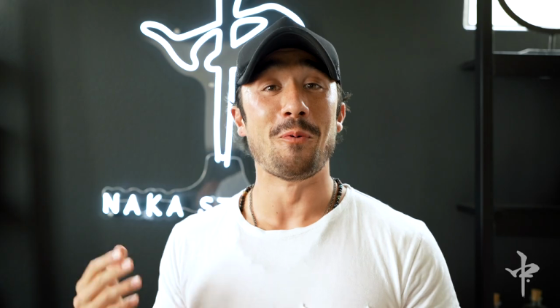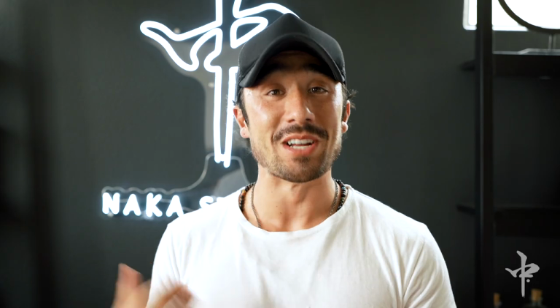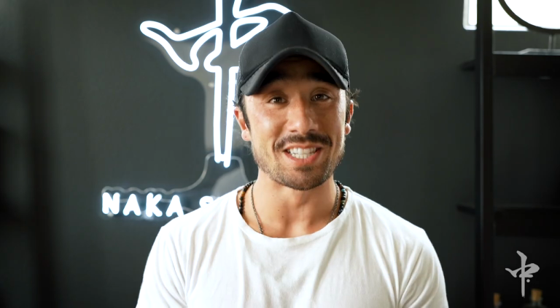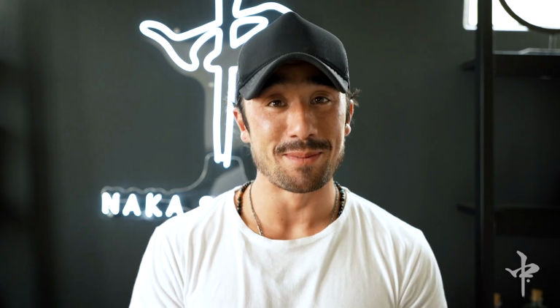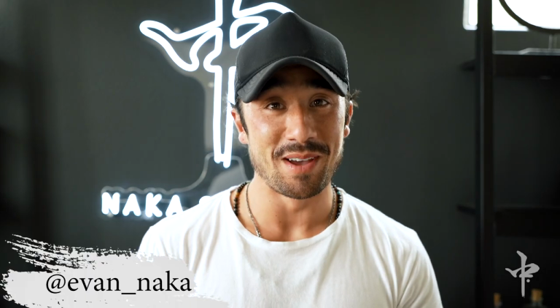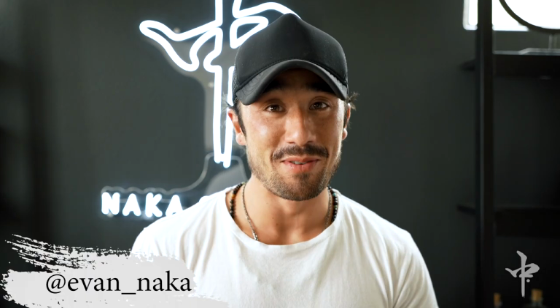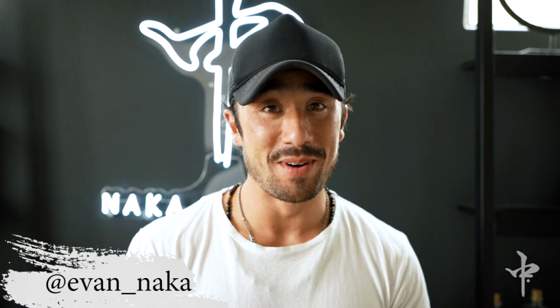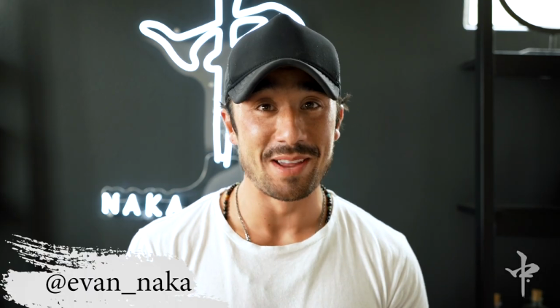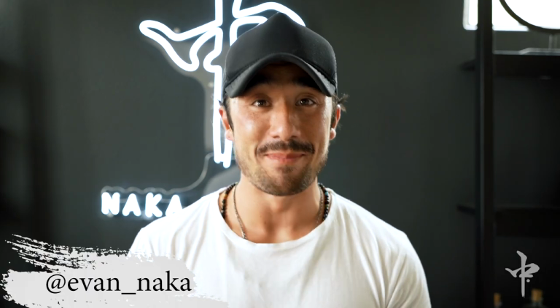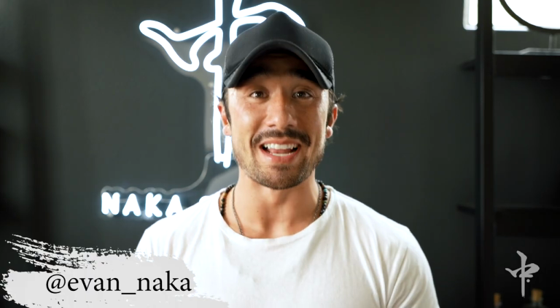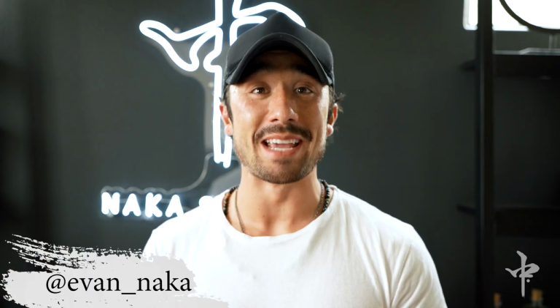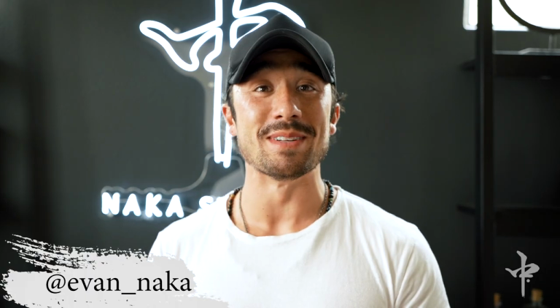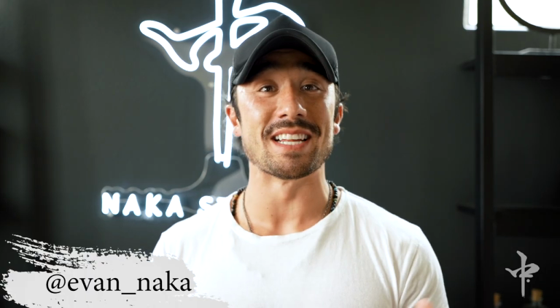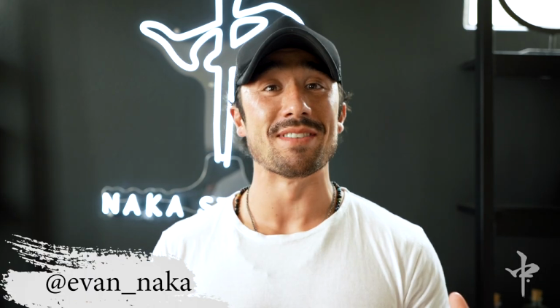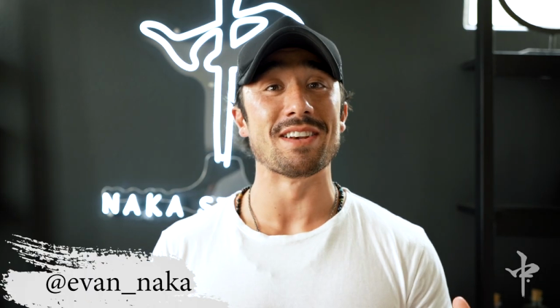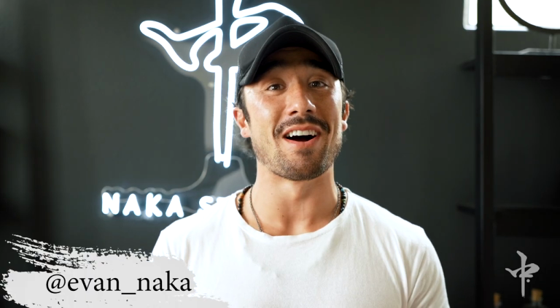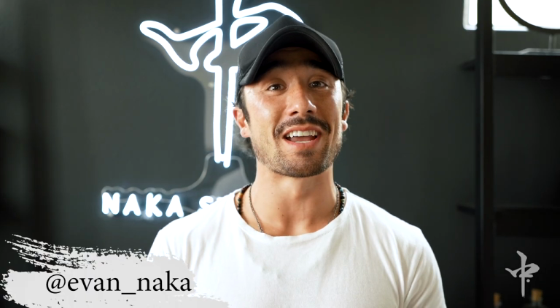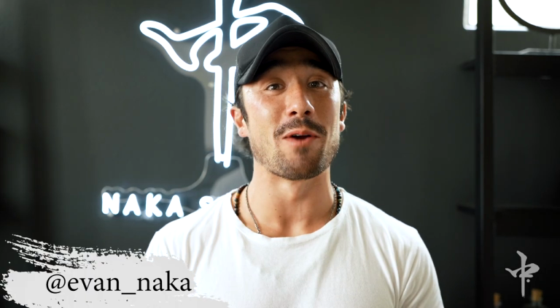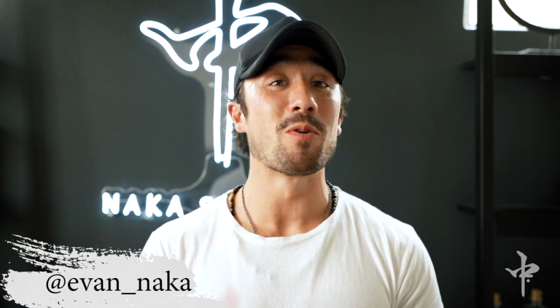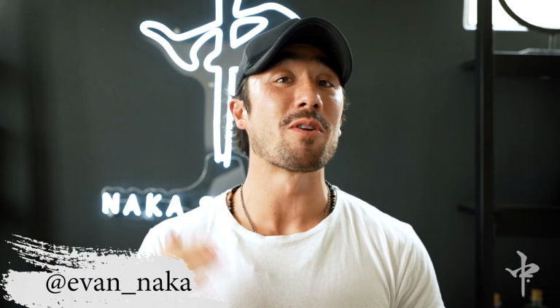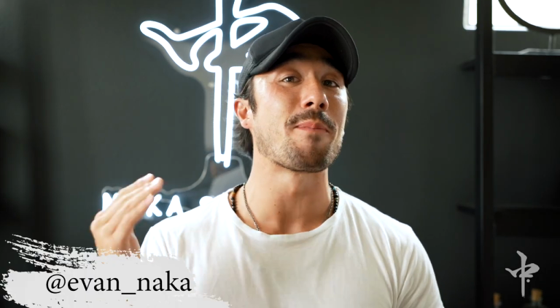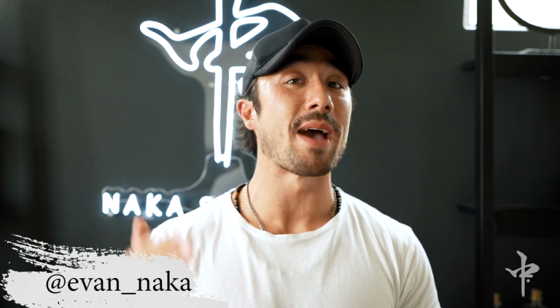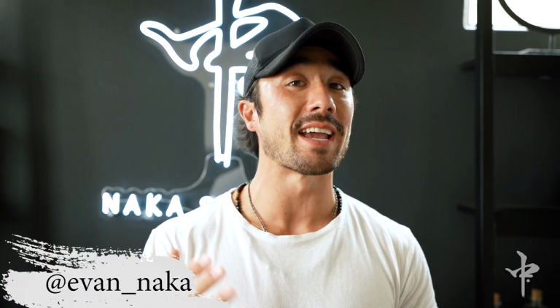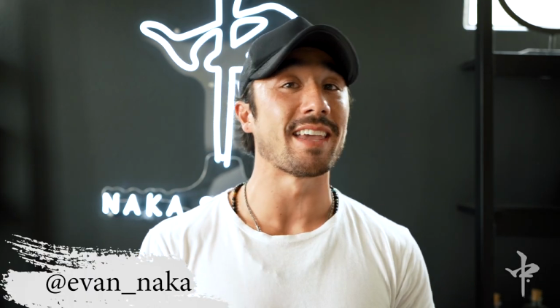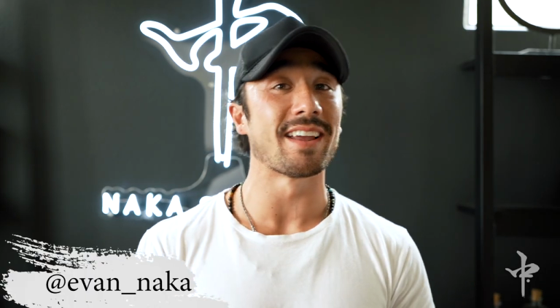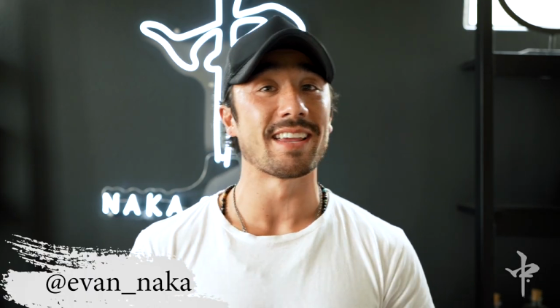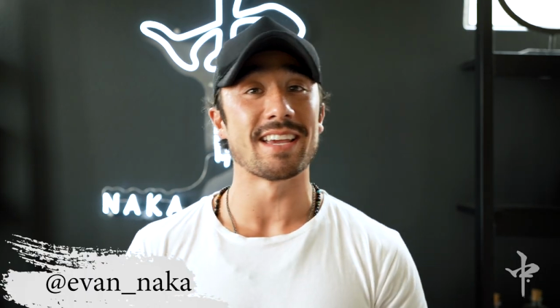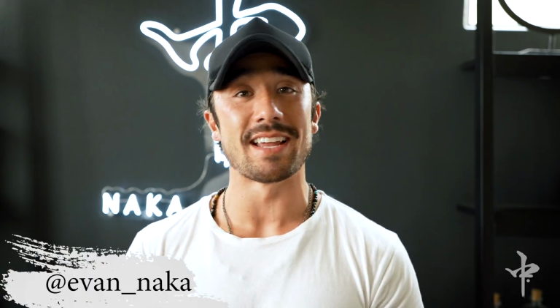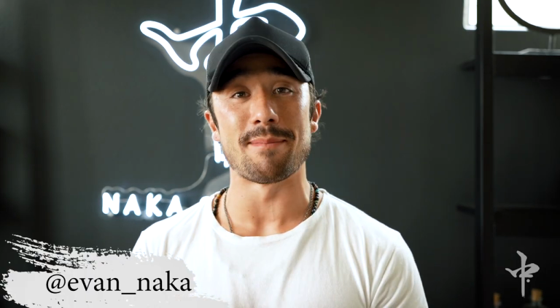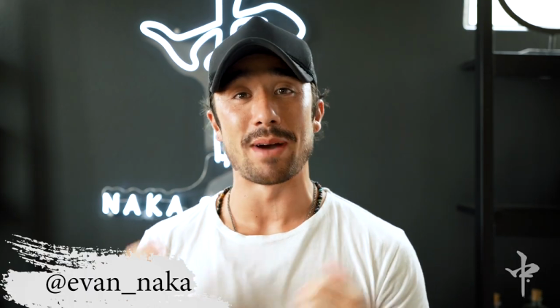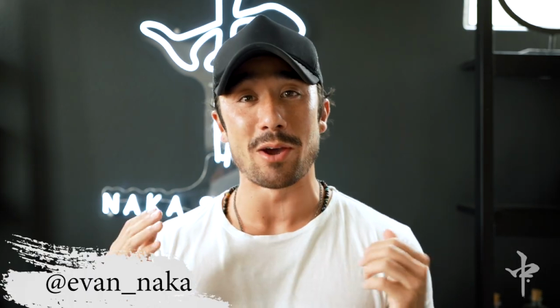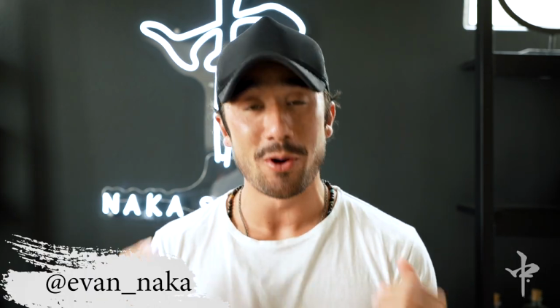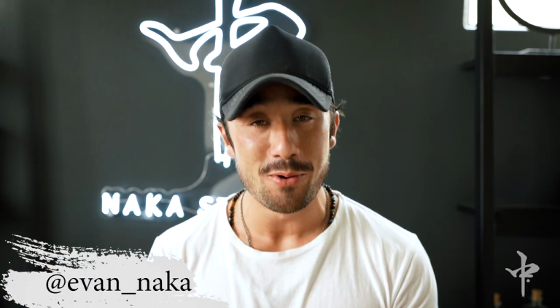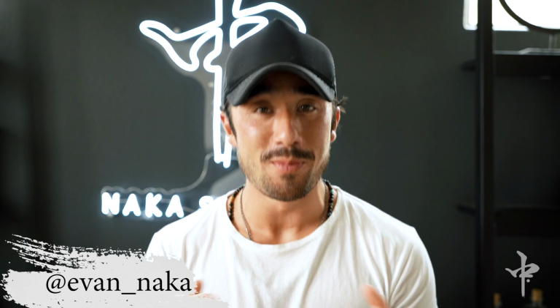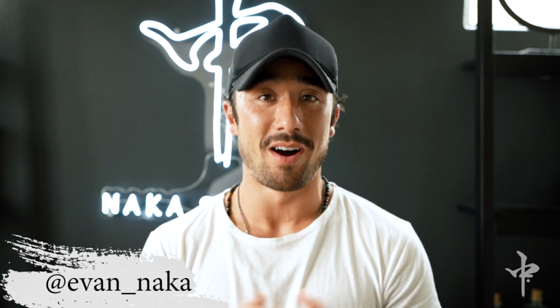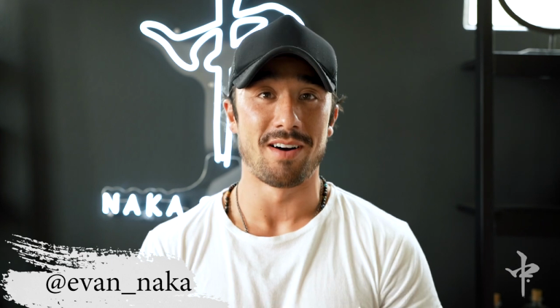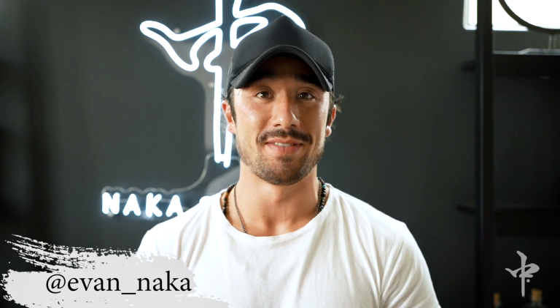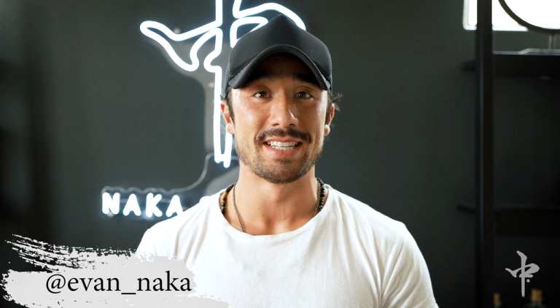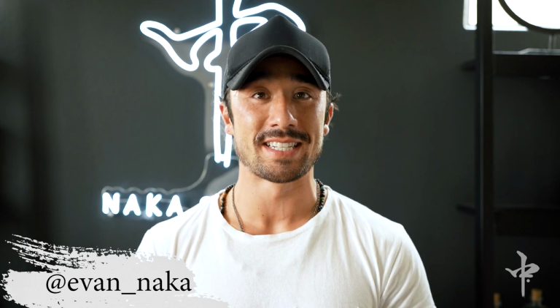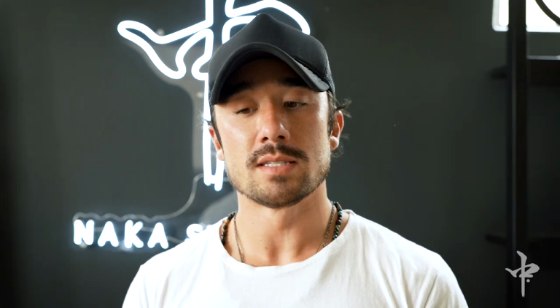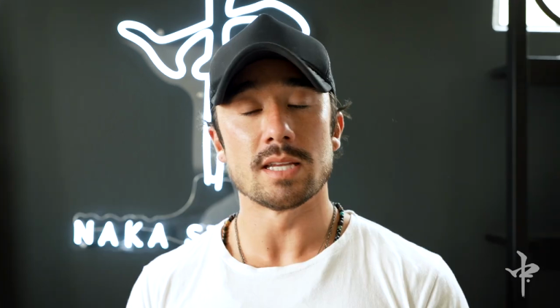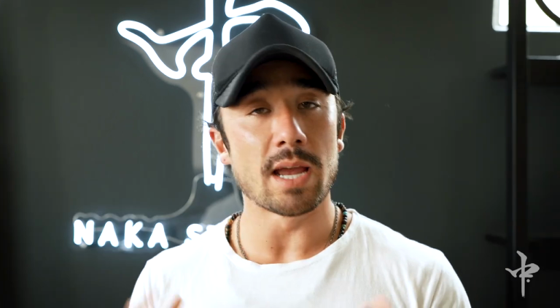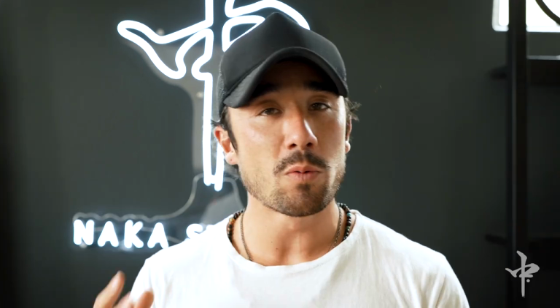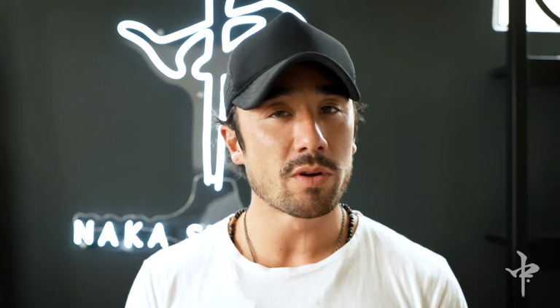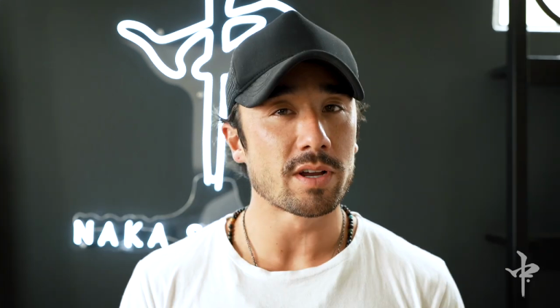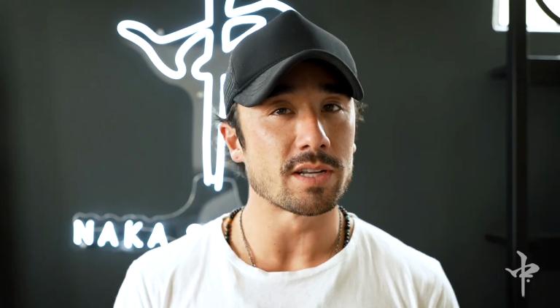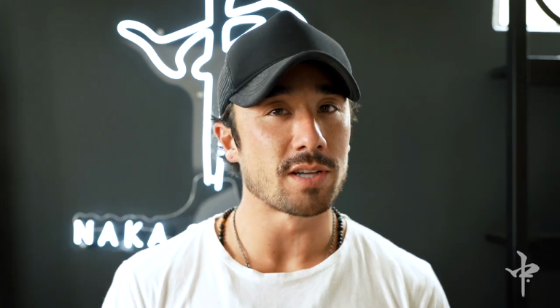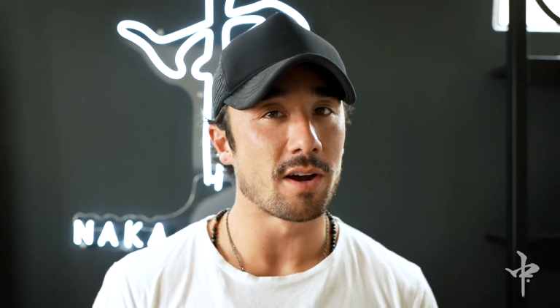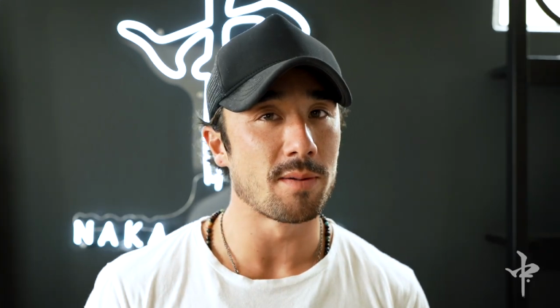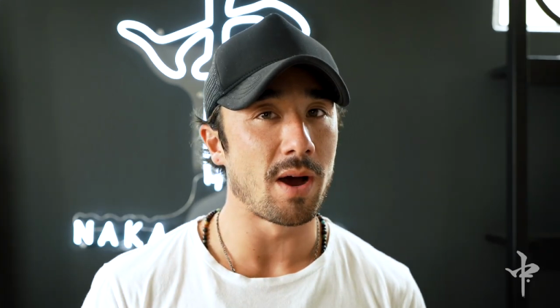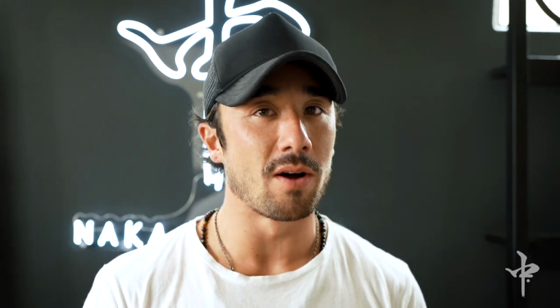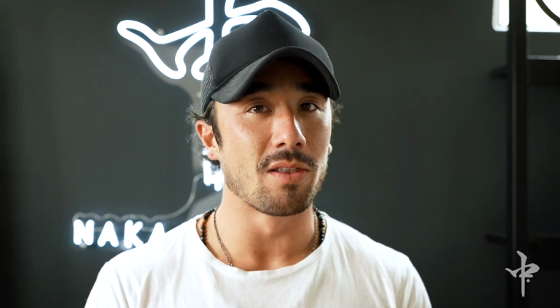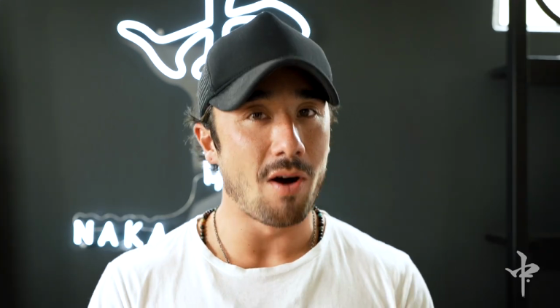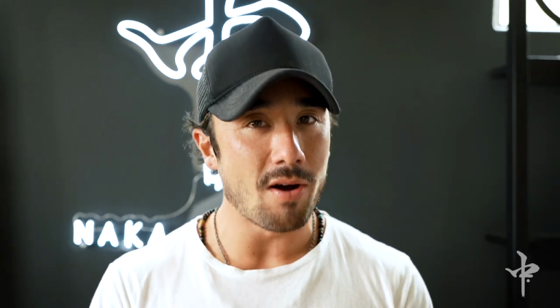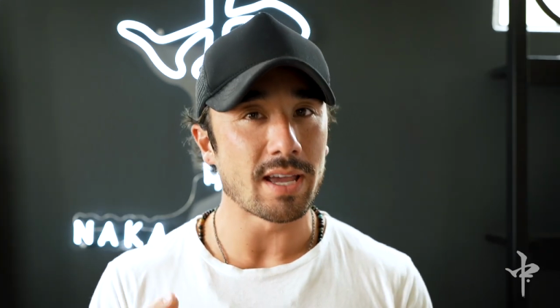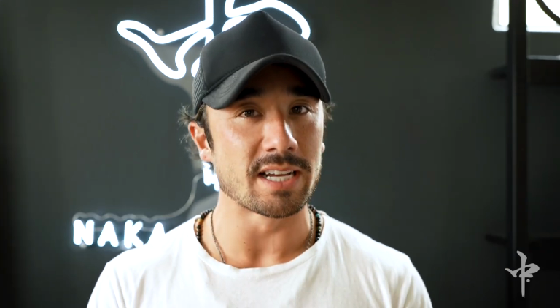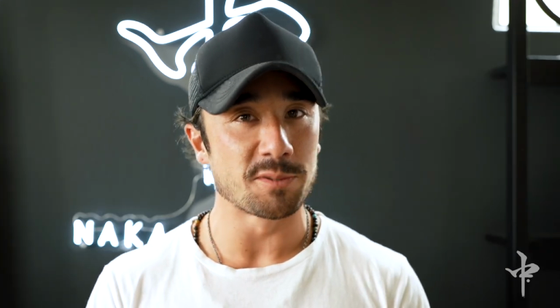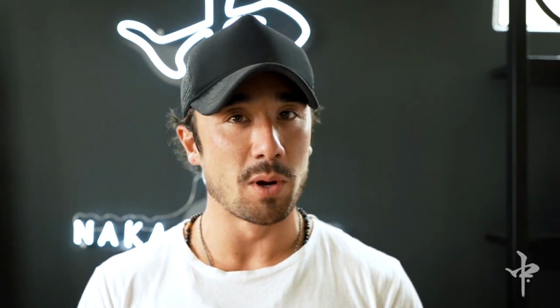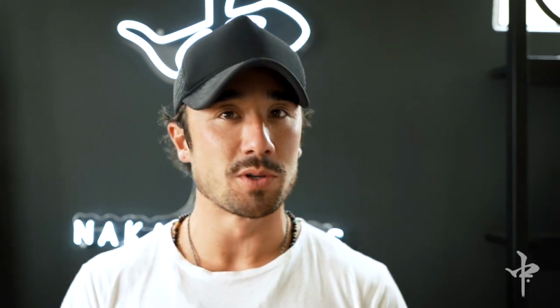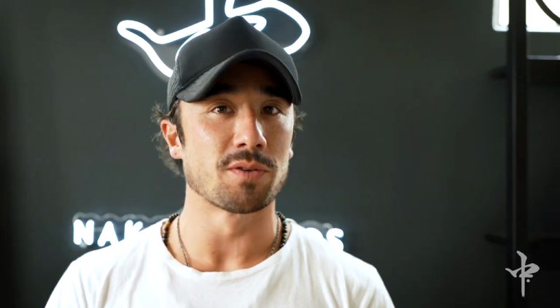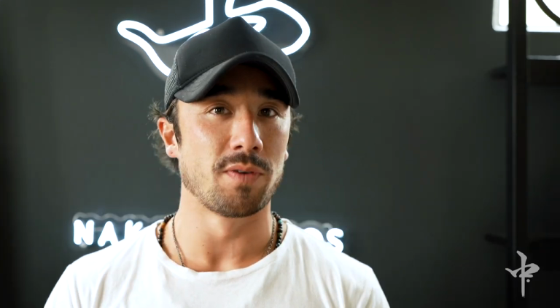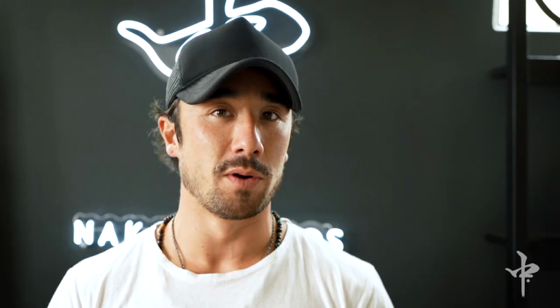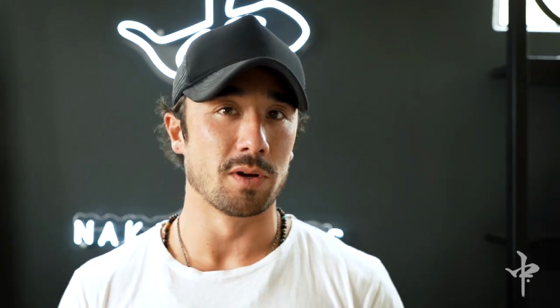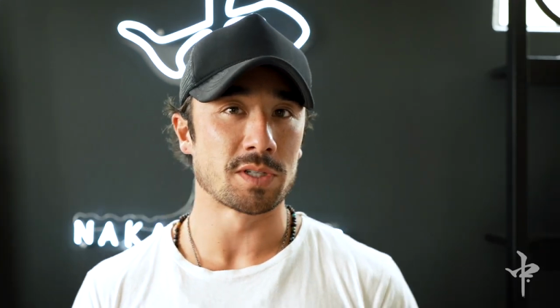What's up everybody? My name is Evan Naka and we are back yet again at my home office. Today, we're going to talk about long exposure photos.